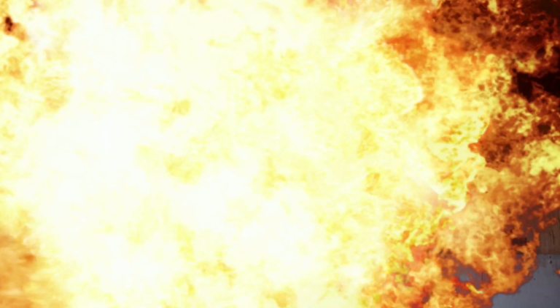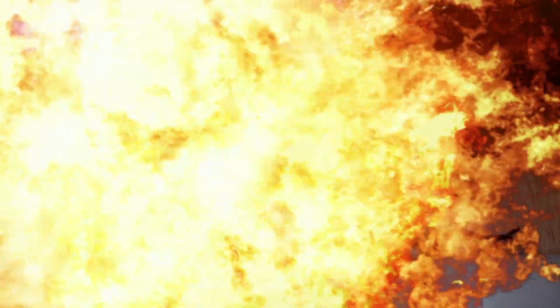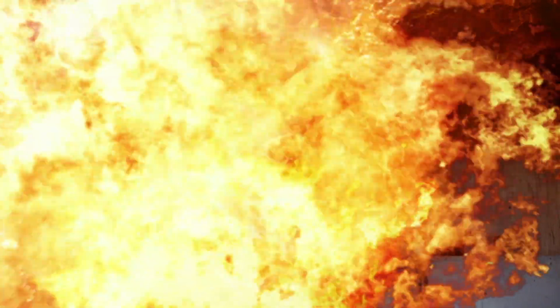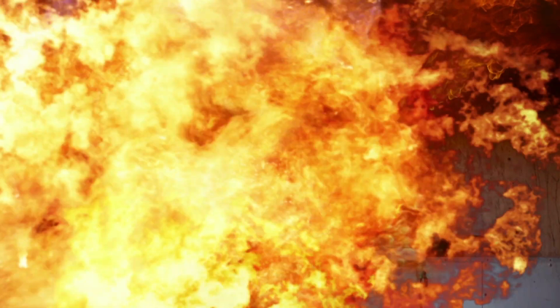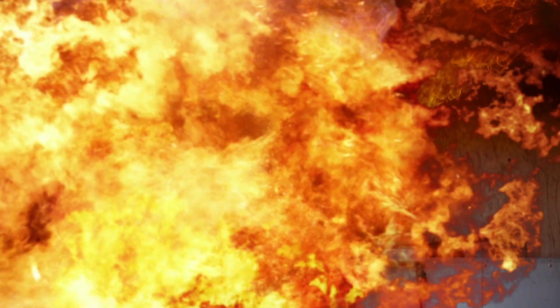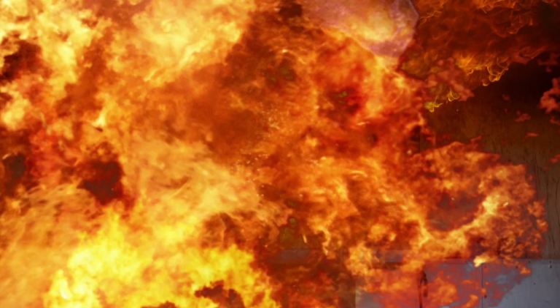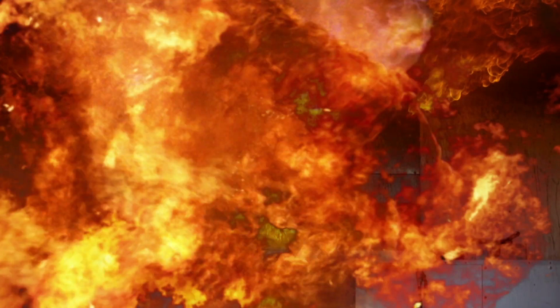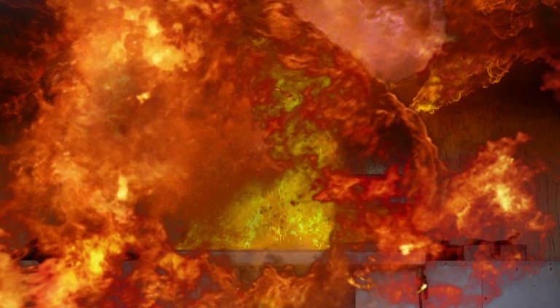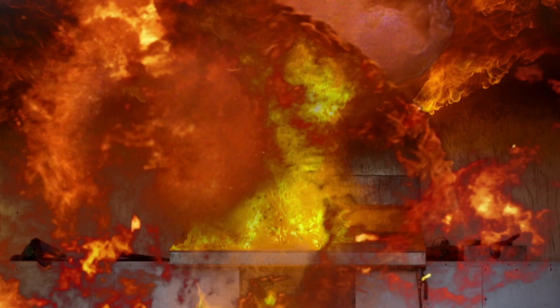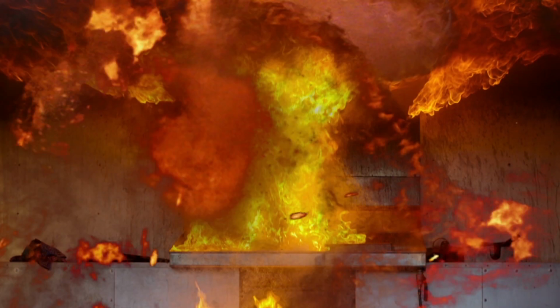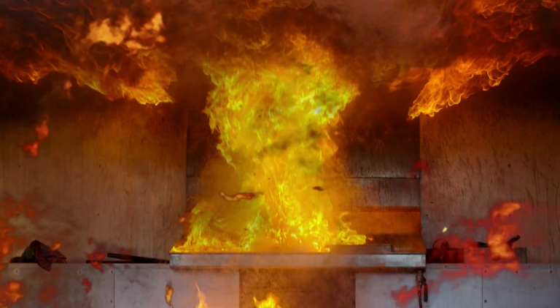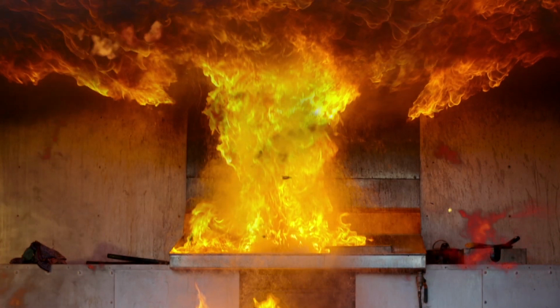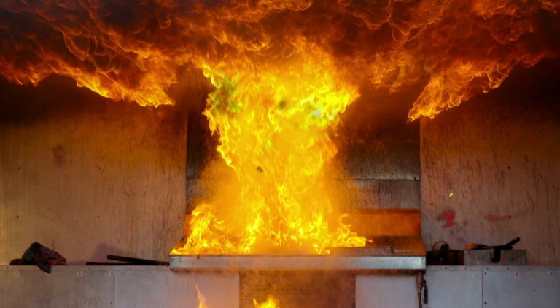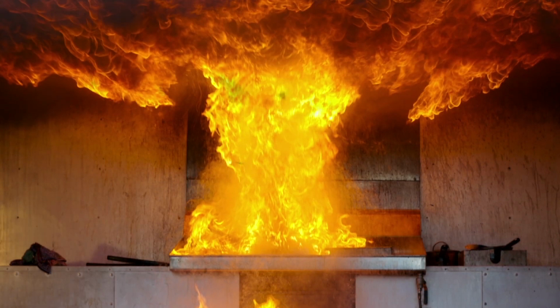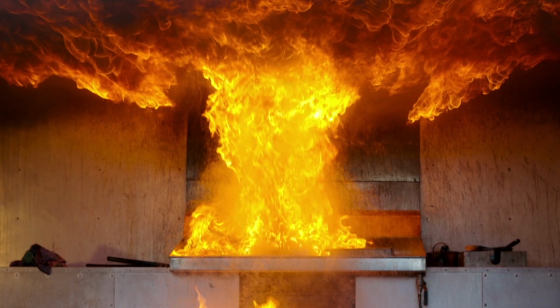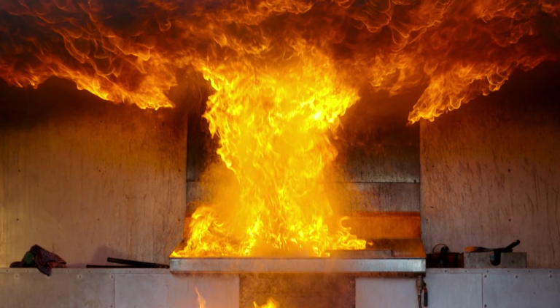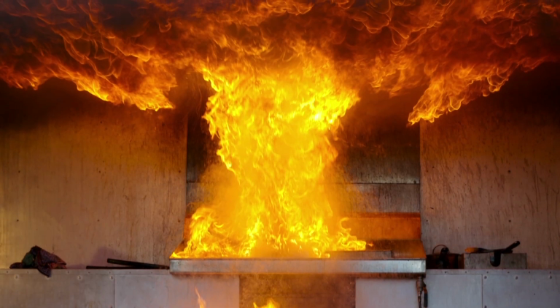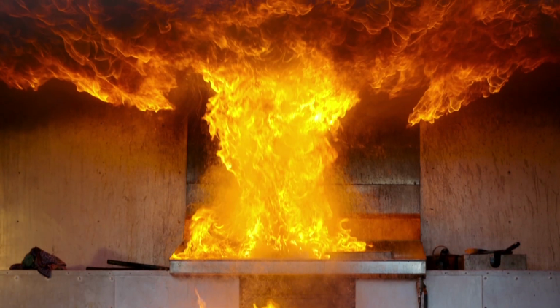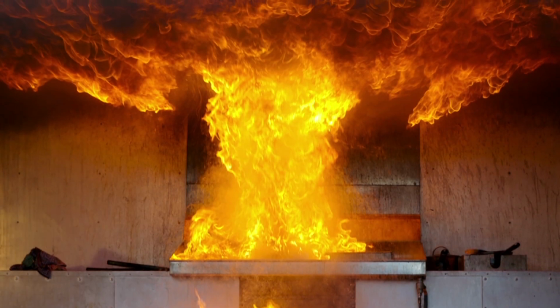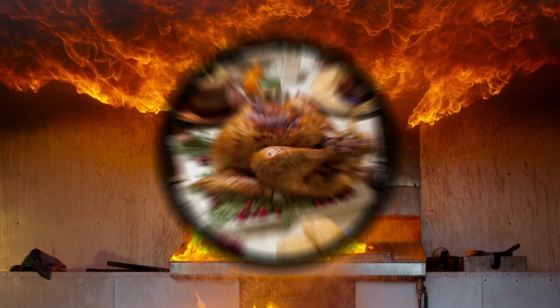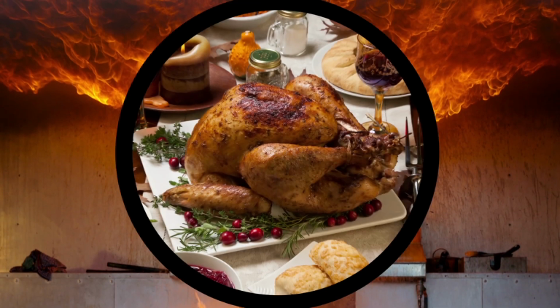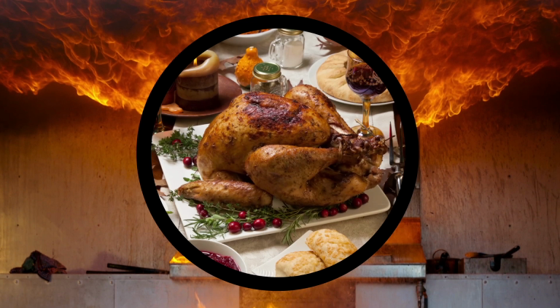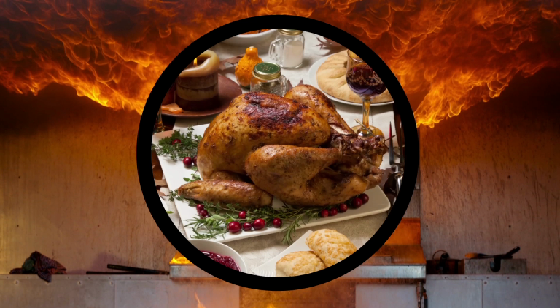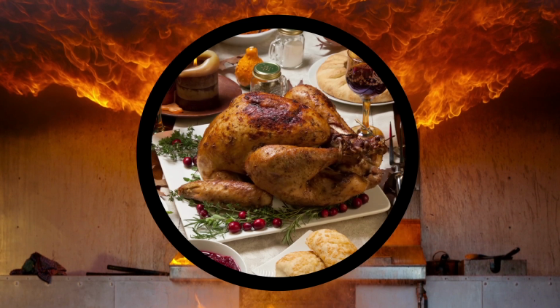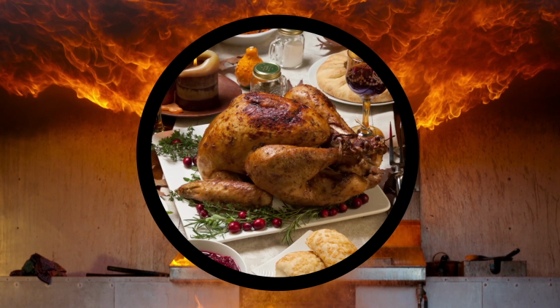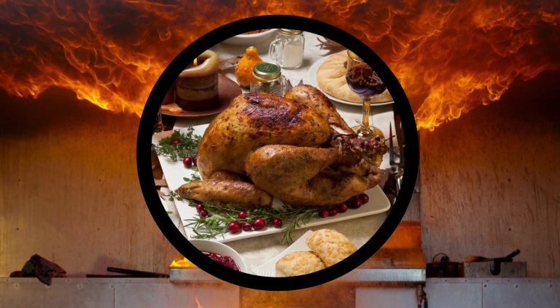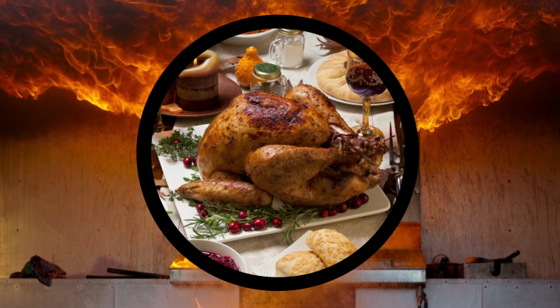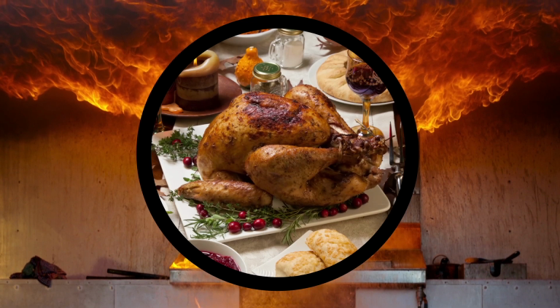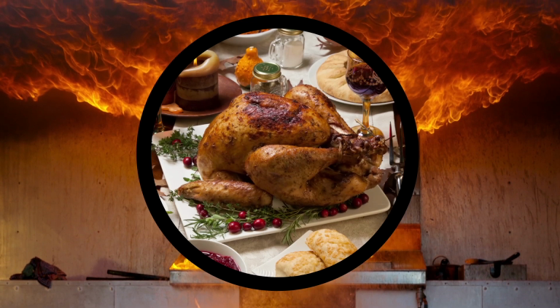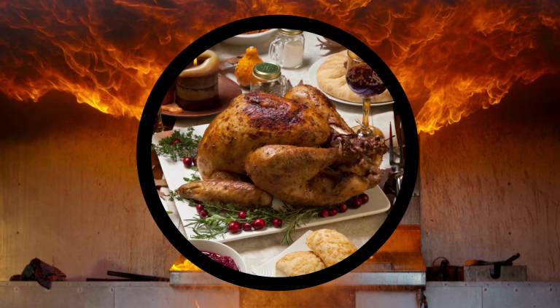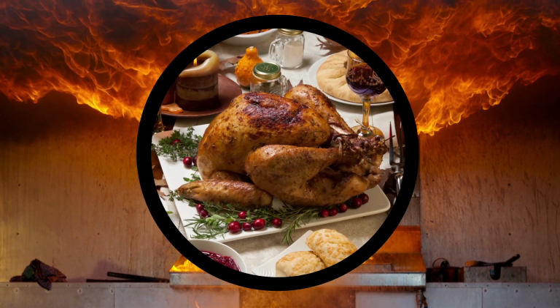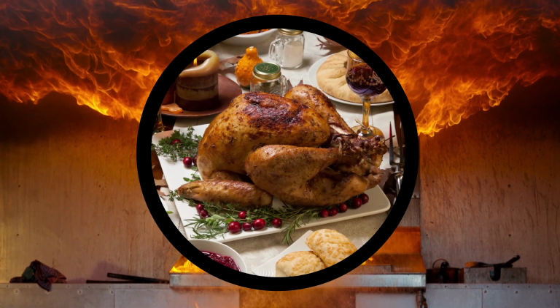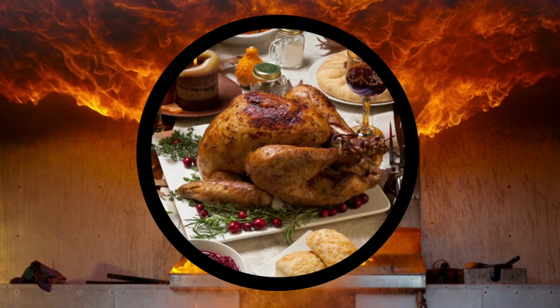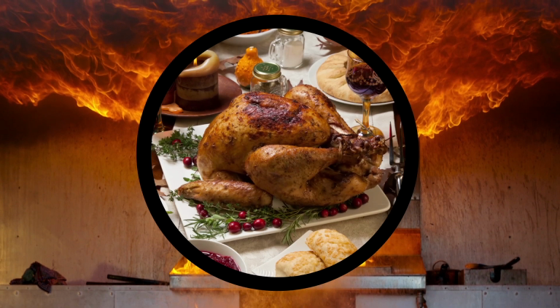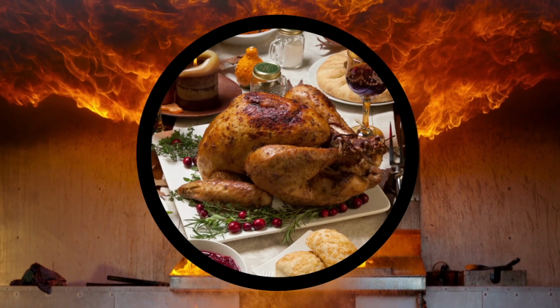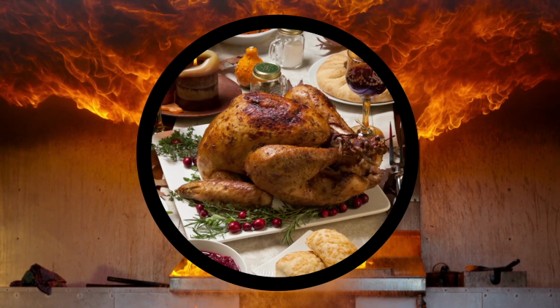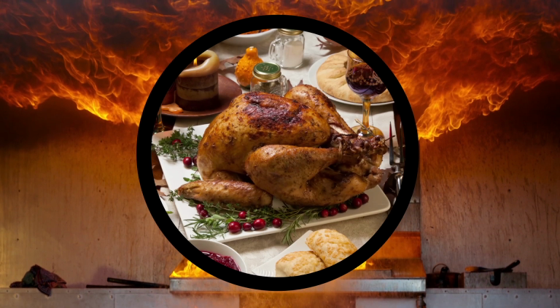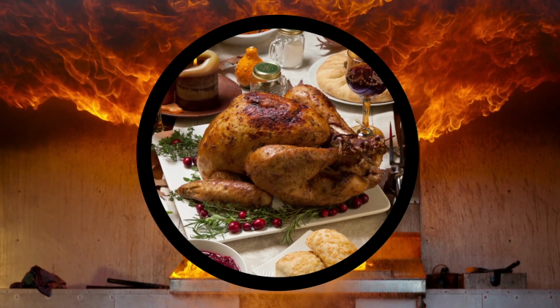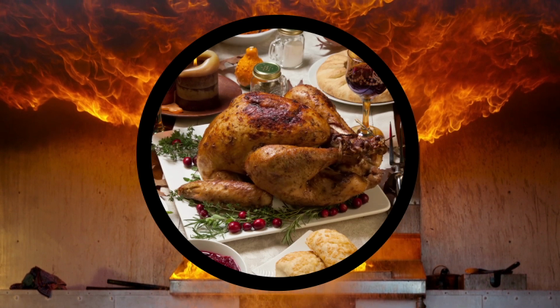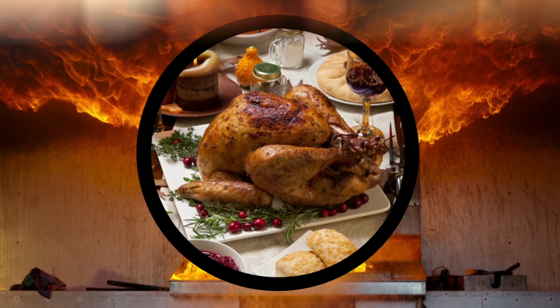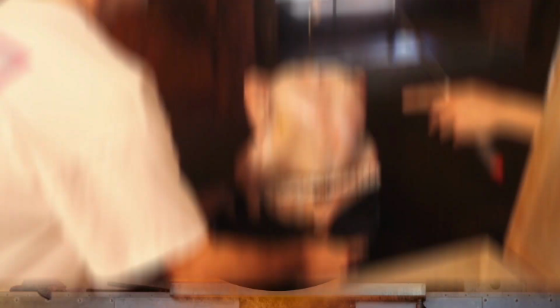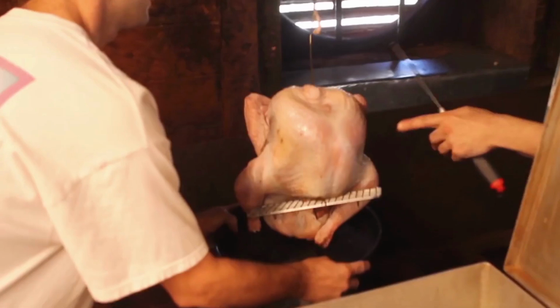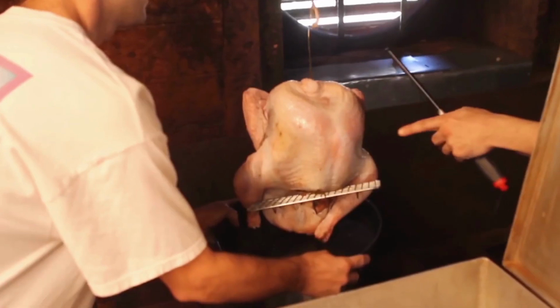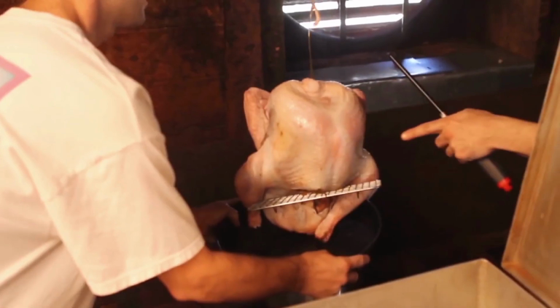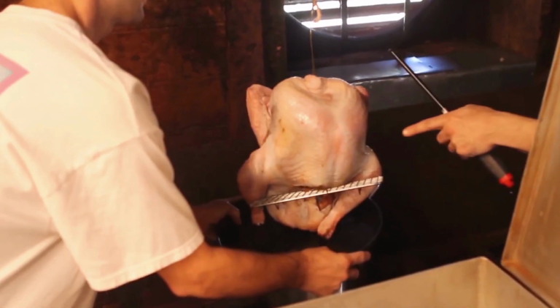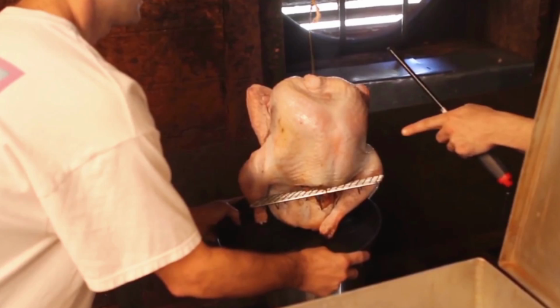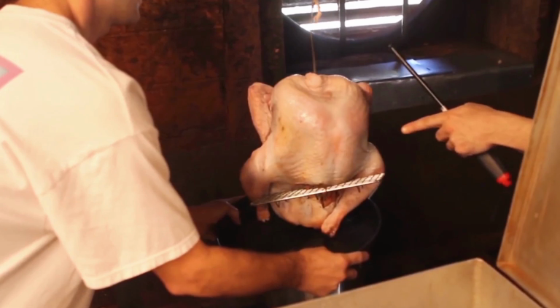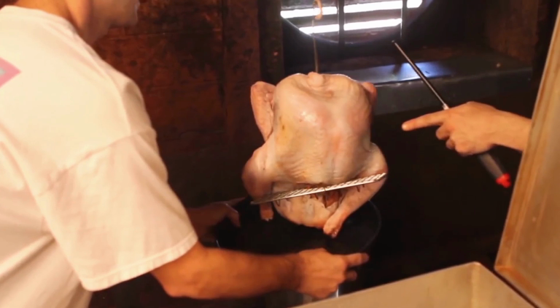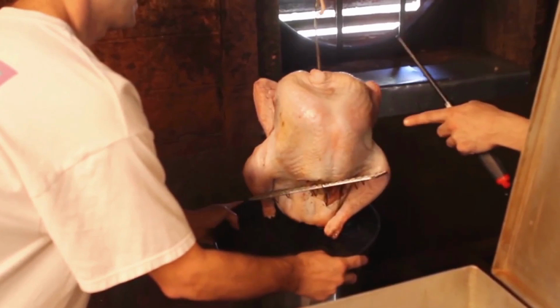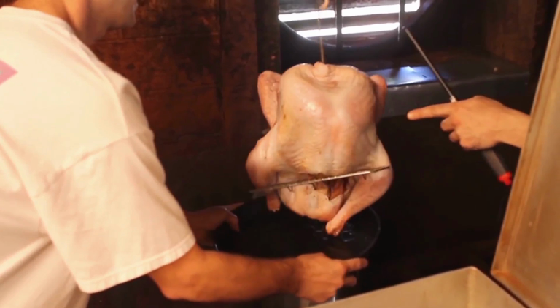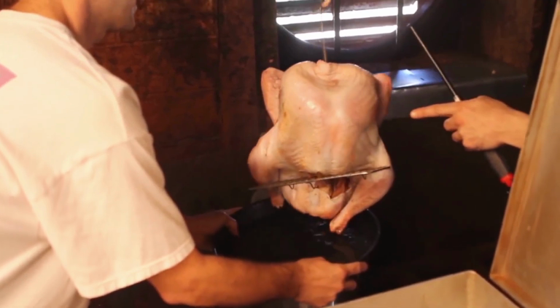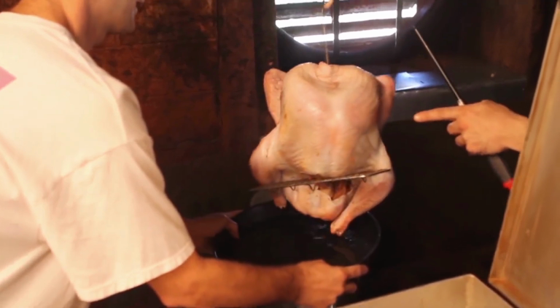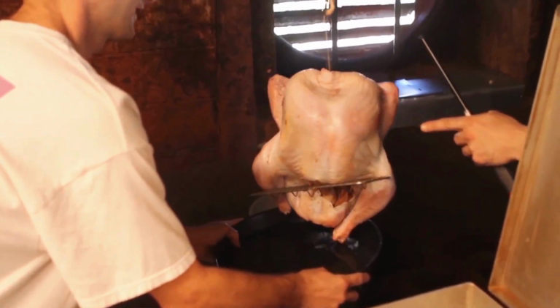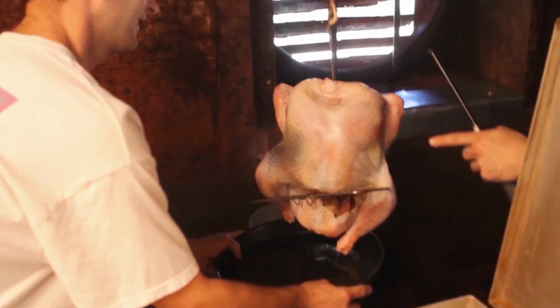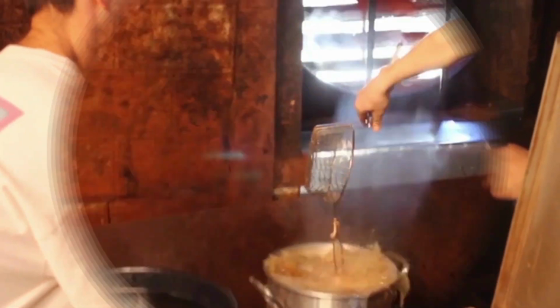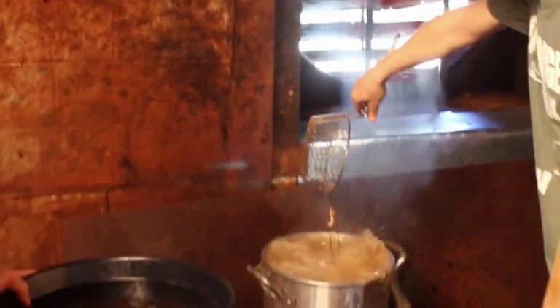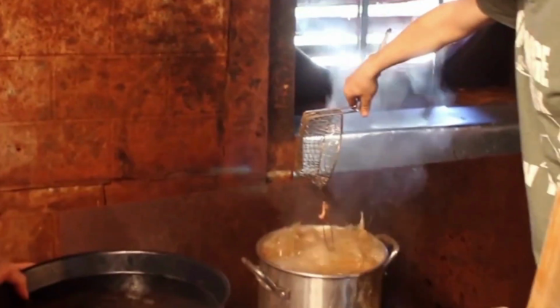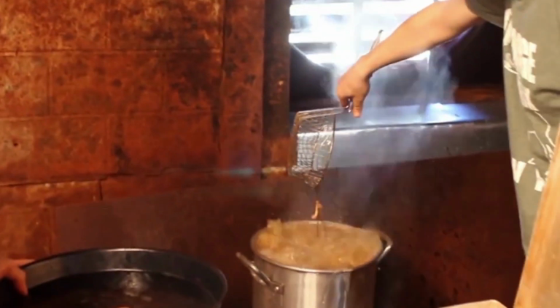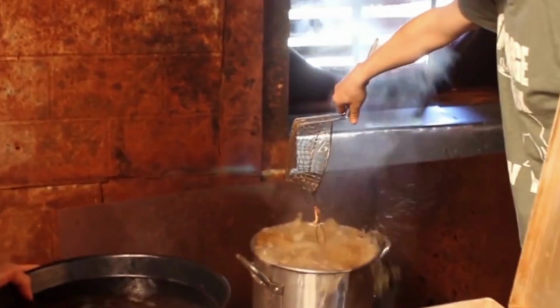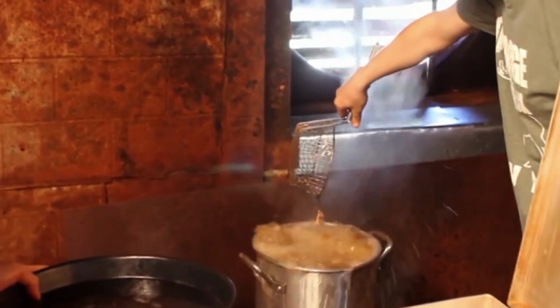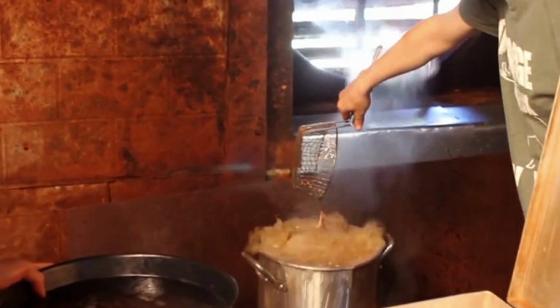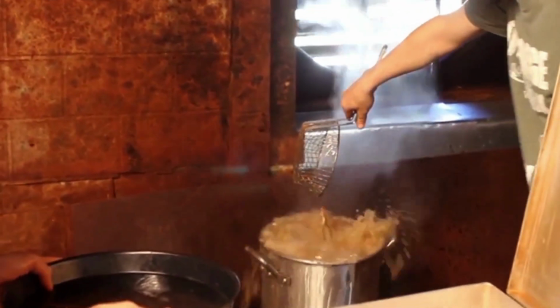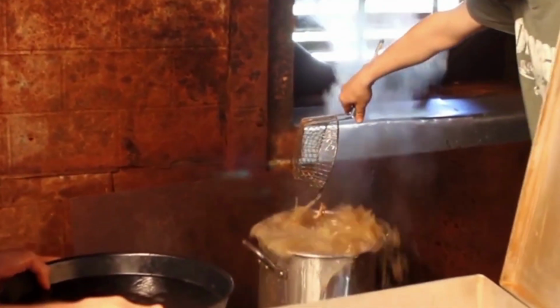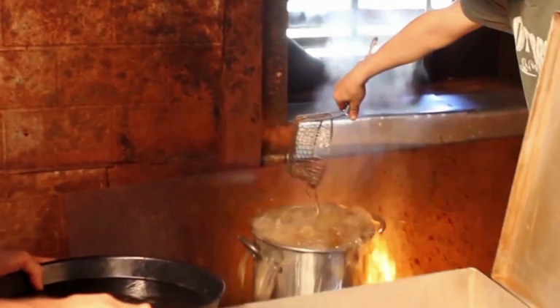There are three times more cooking fires on Thanksgiving than on any other day during the year. And yes, turkey fryers out there, we're looking at you.